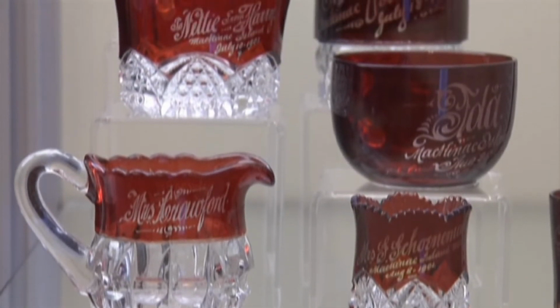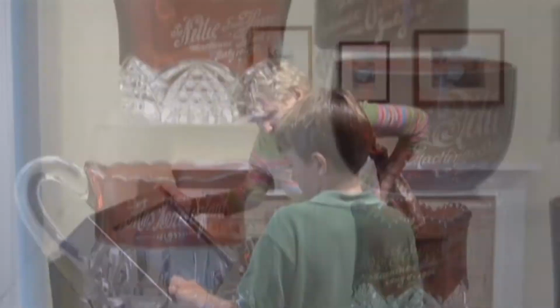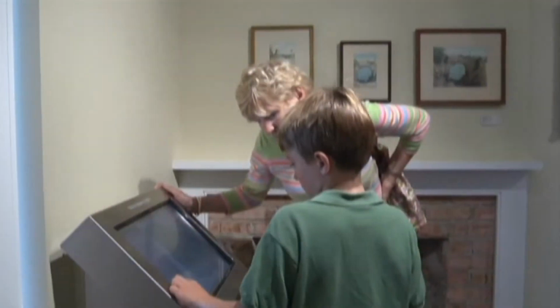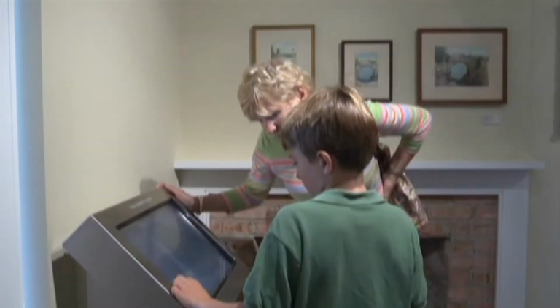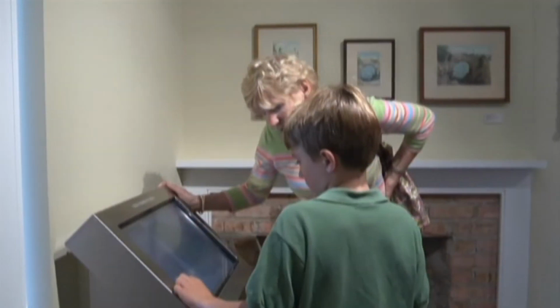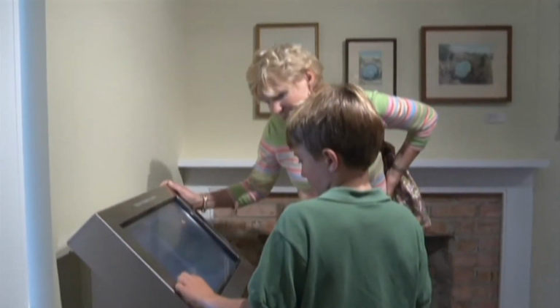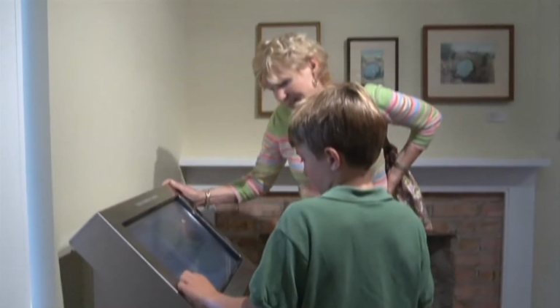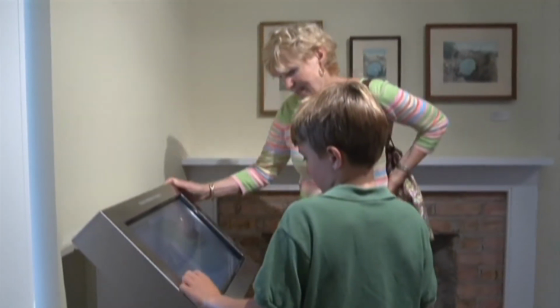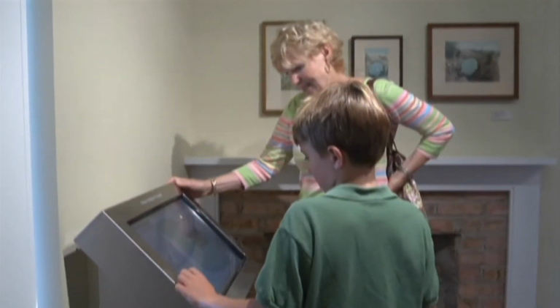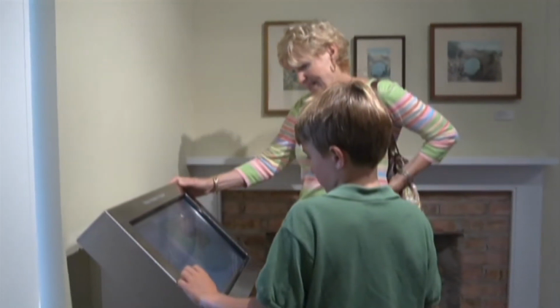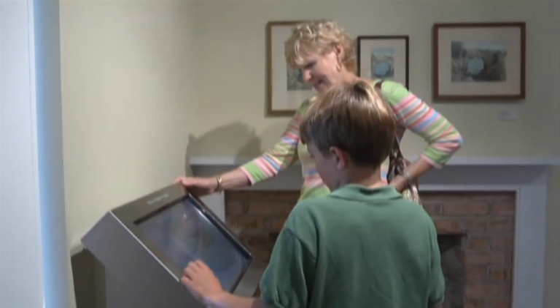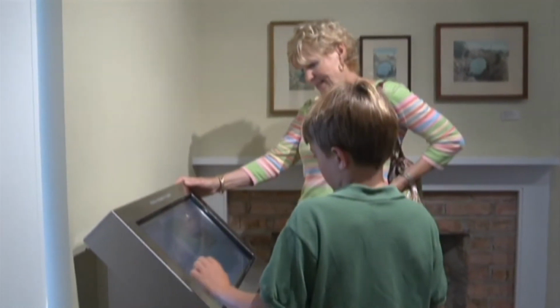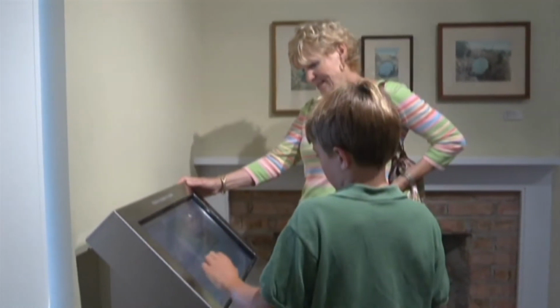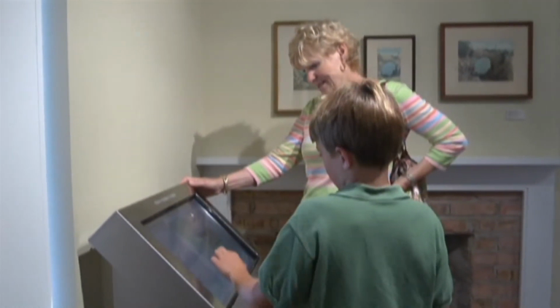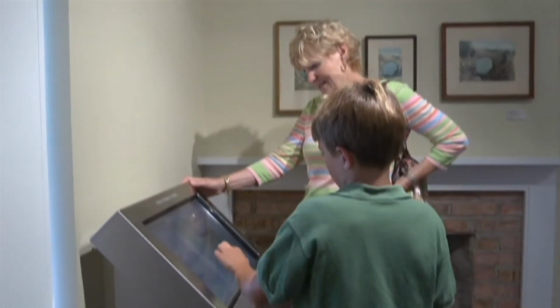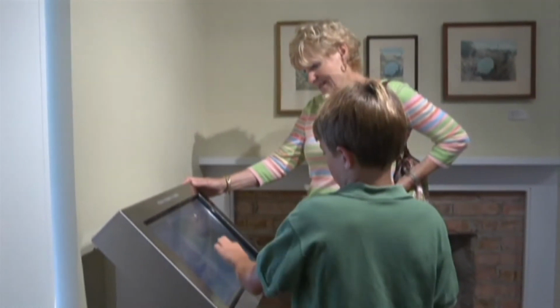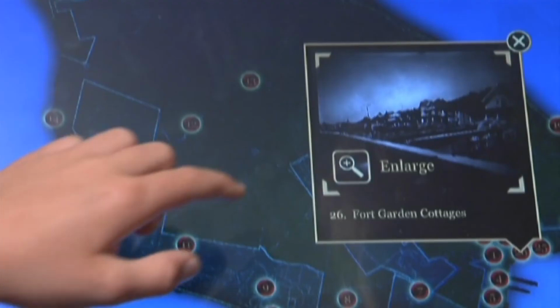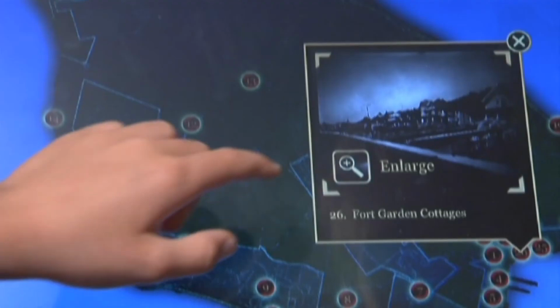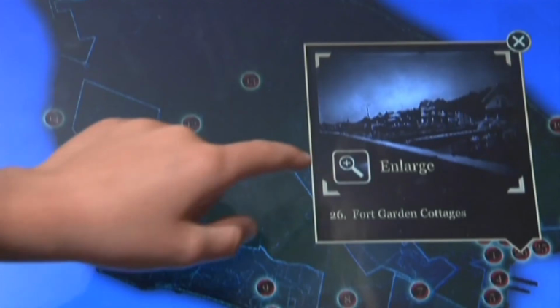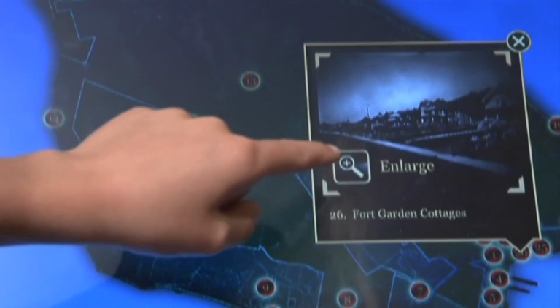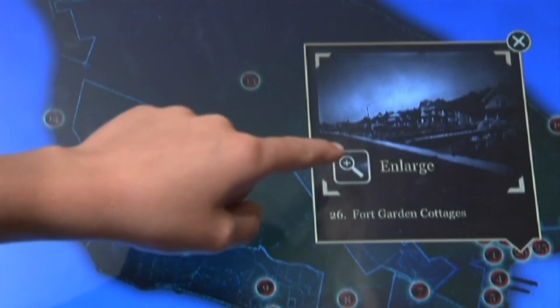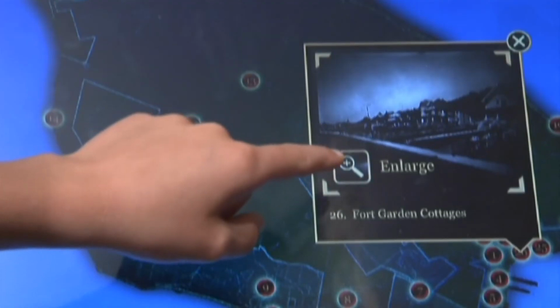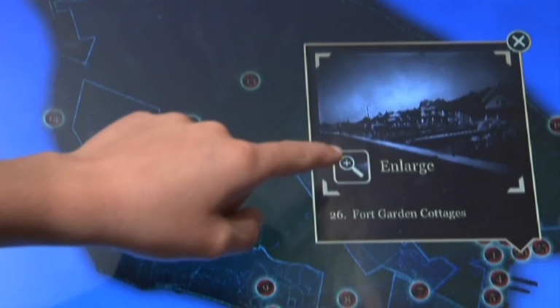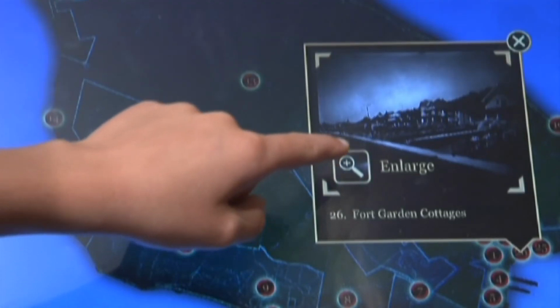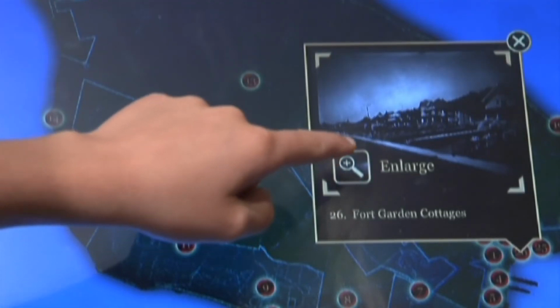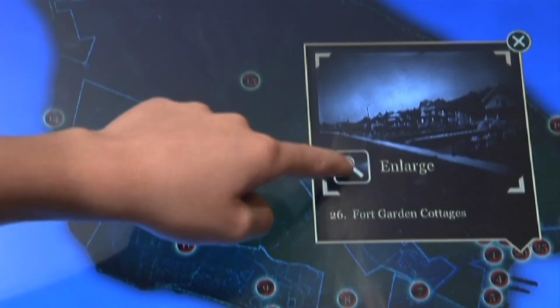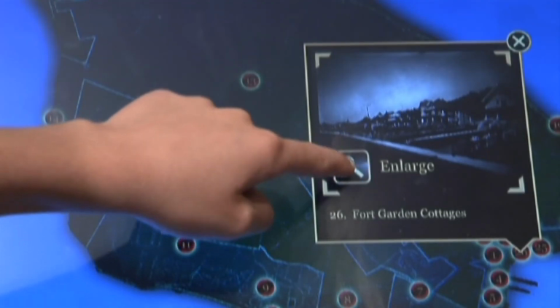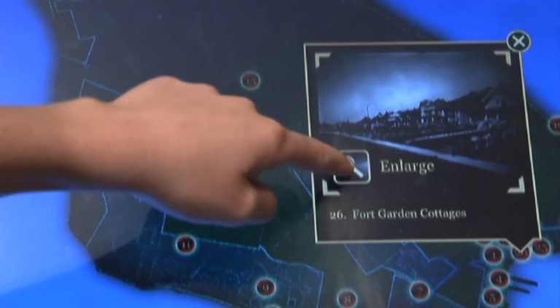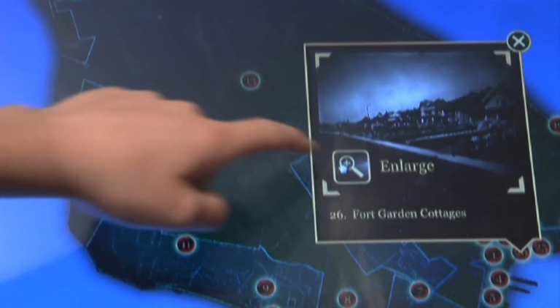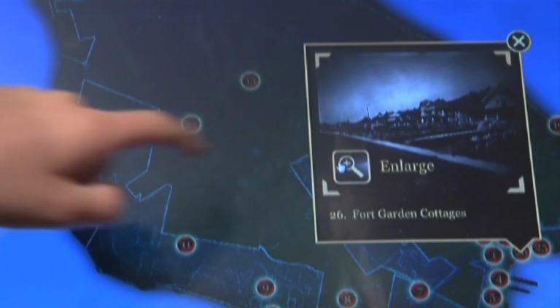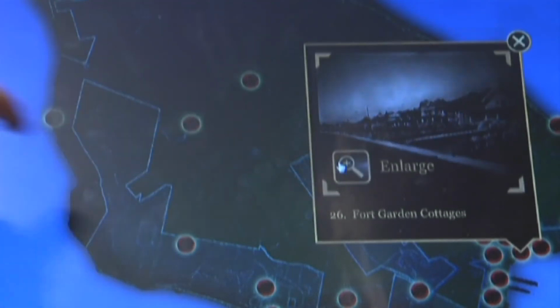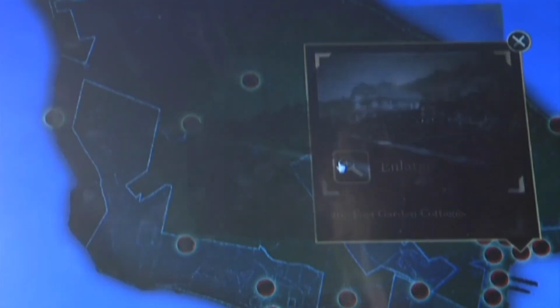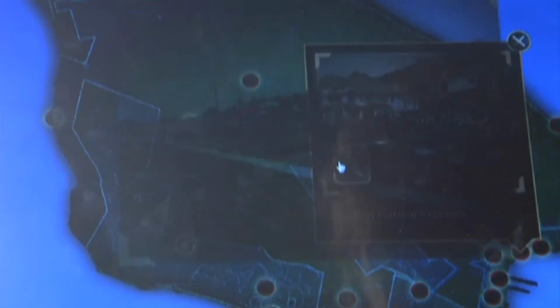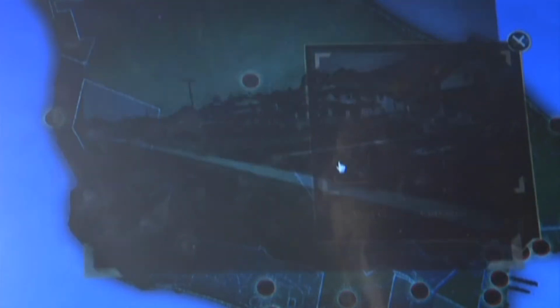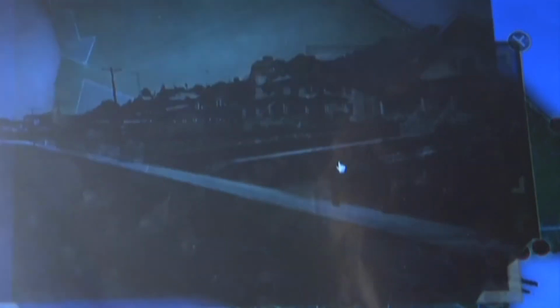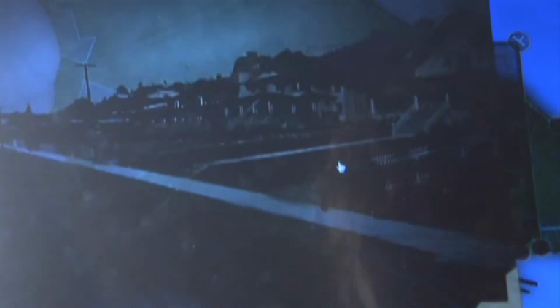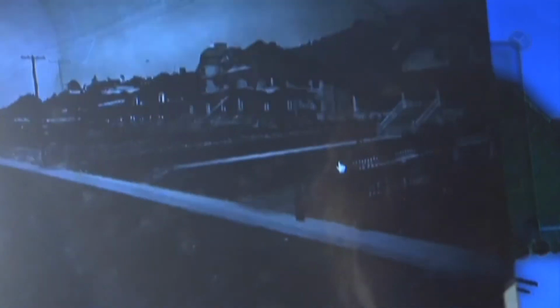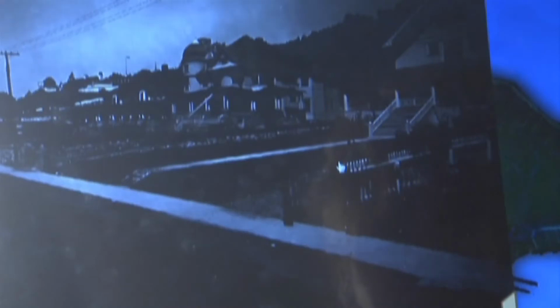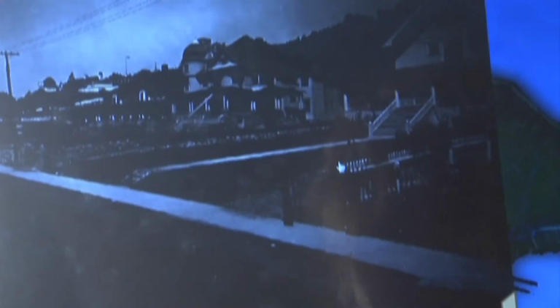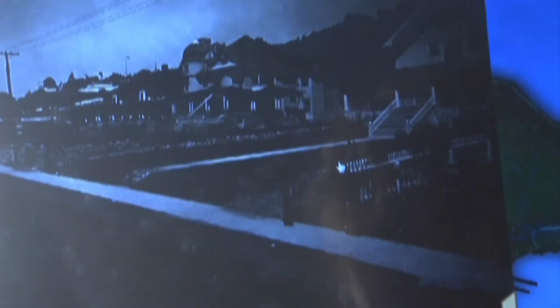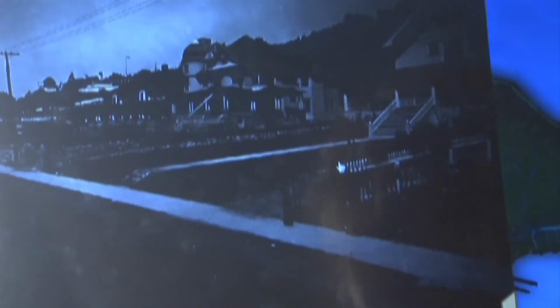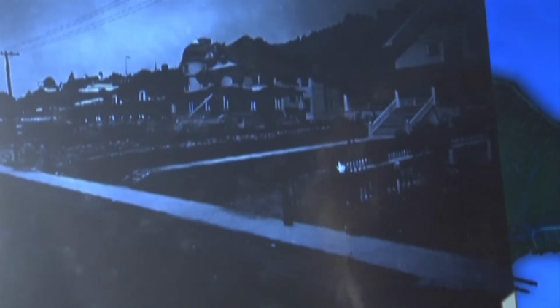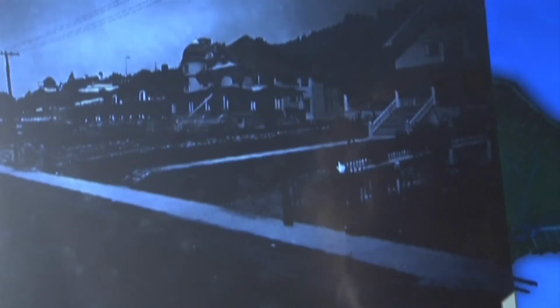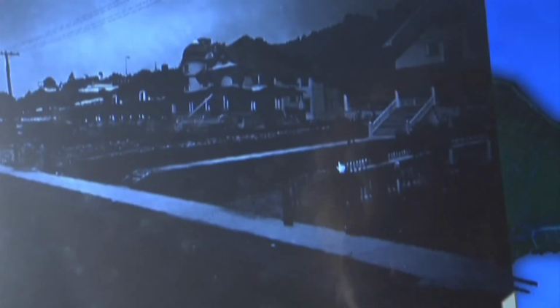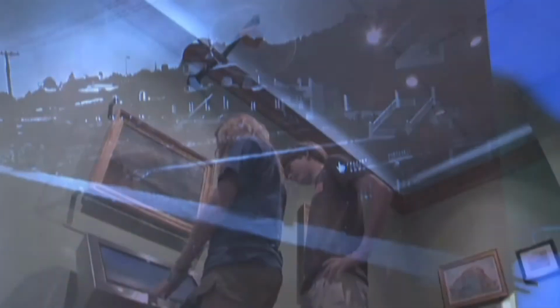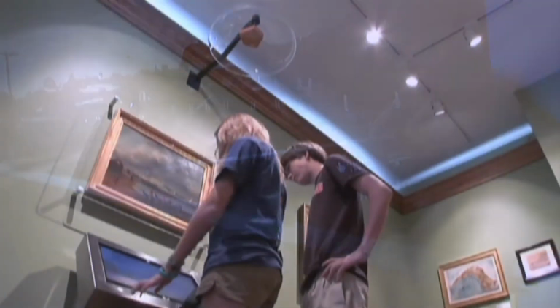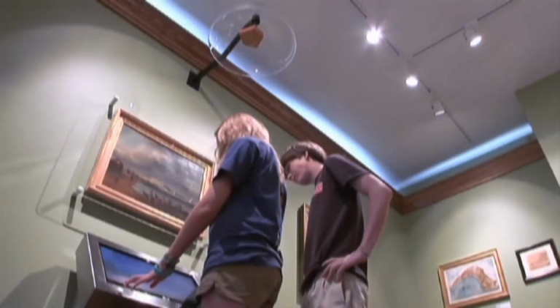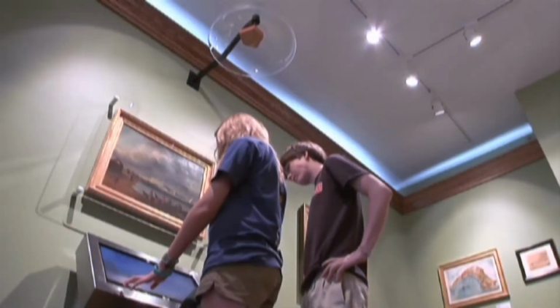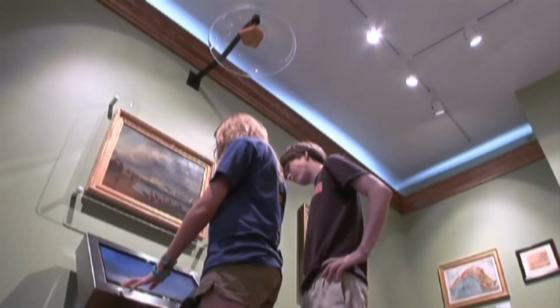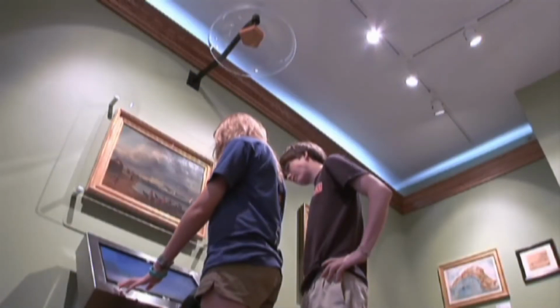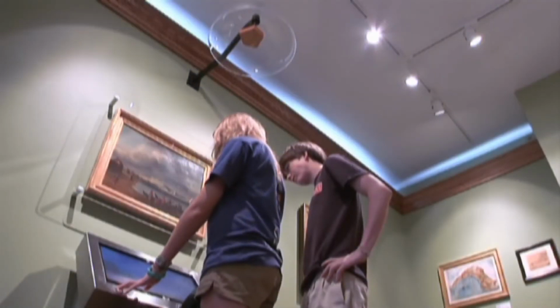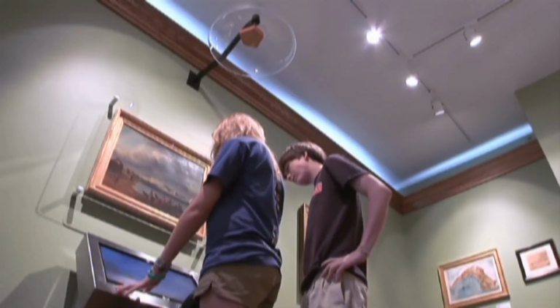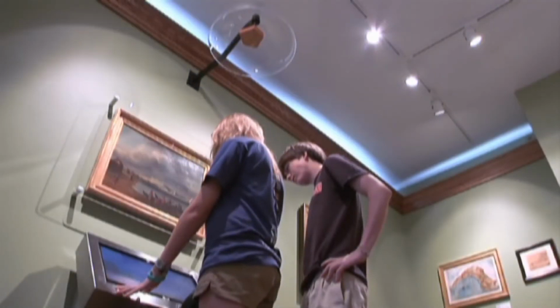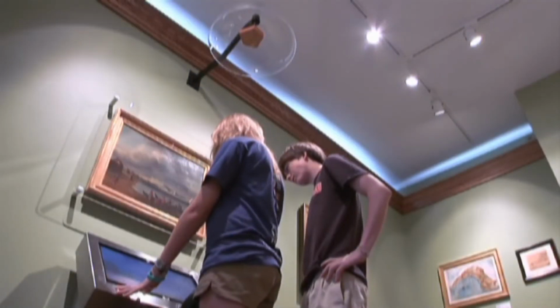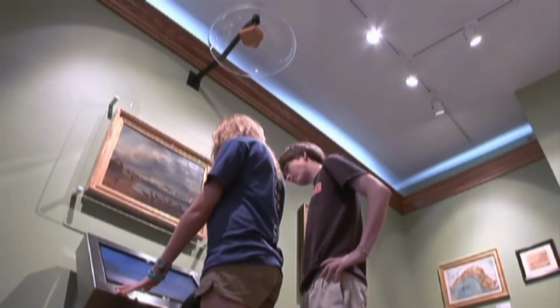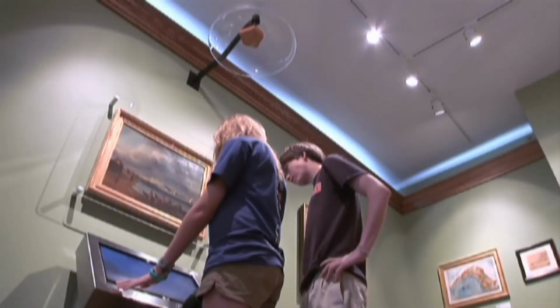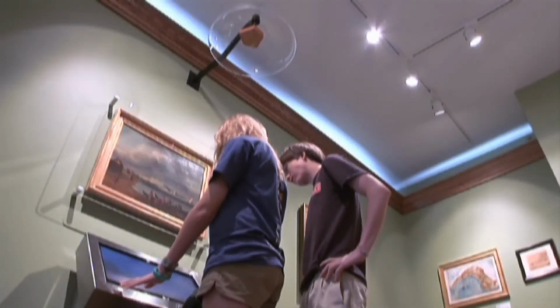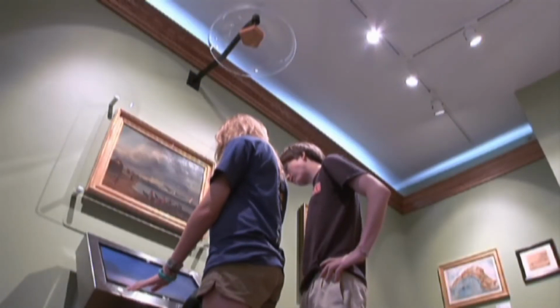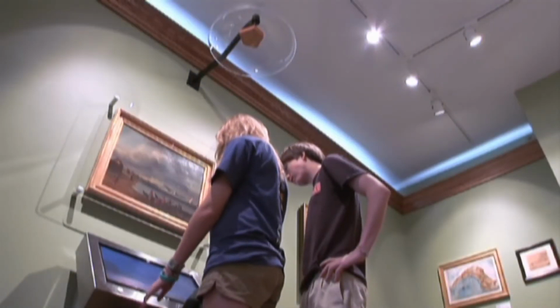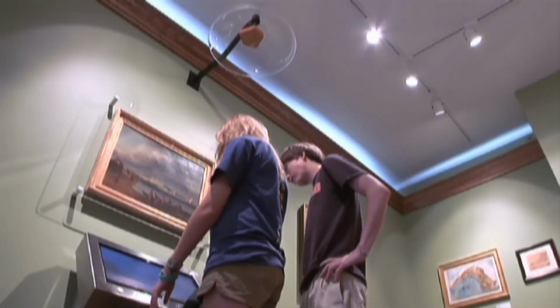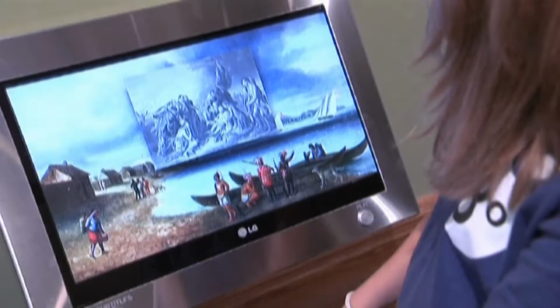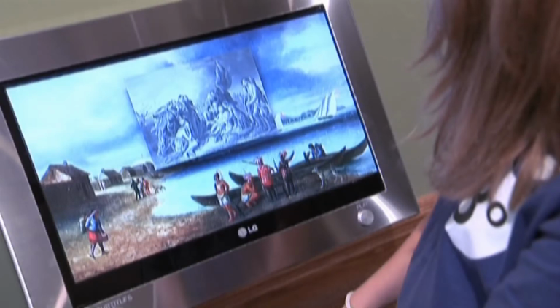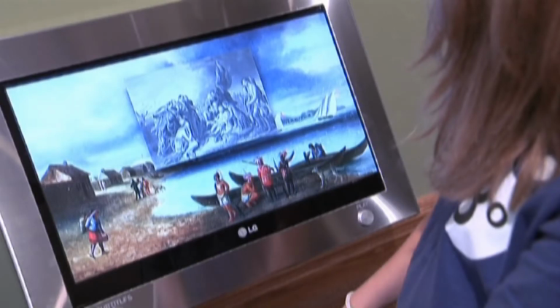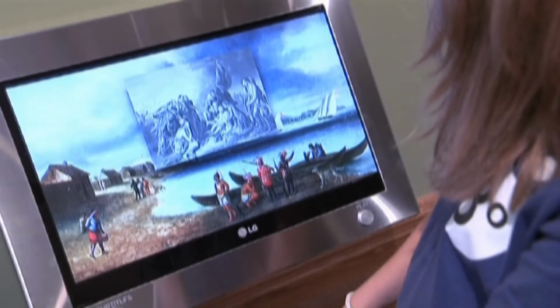Through audio-visual programs and hands-on techniques, fully immerse yourself in art and the creation of art.